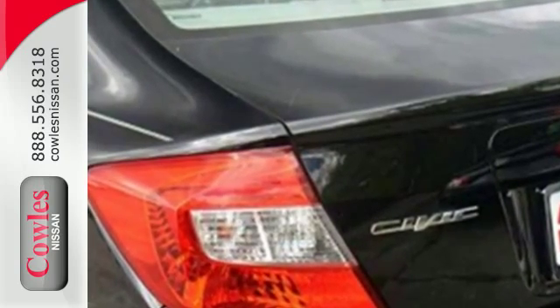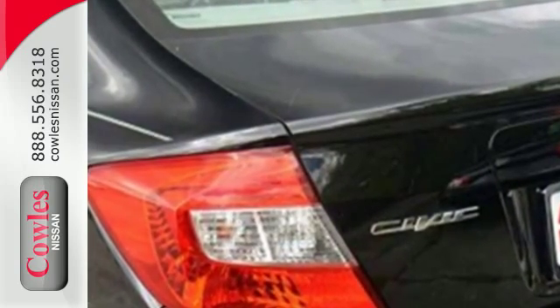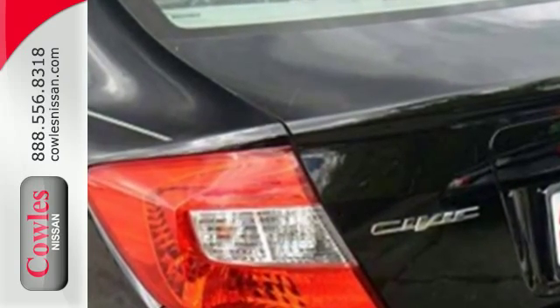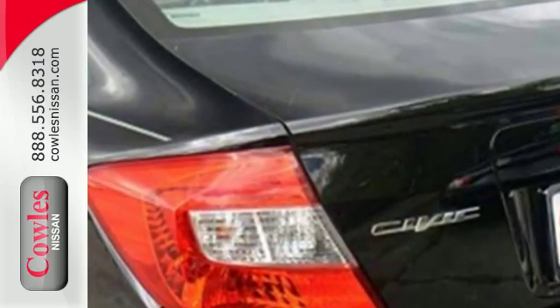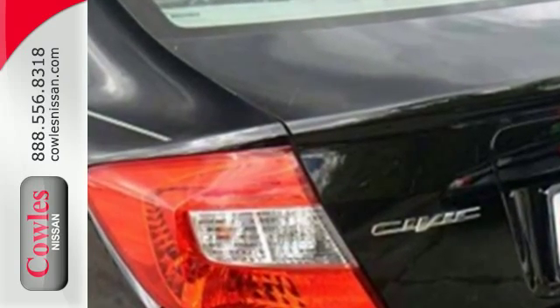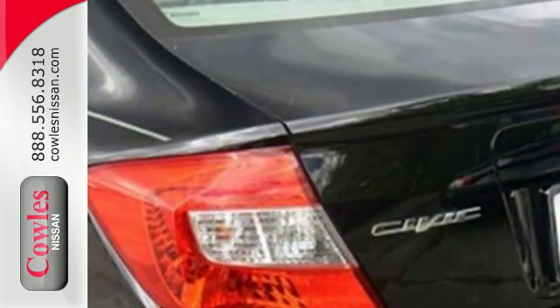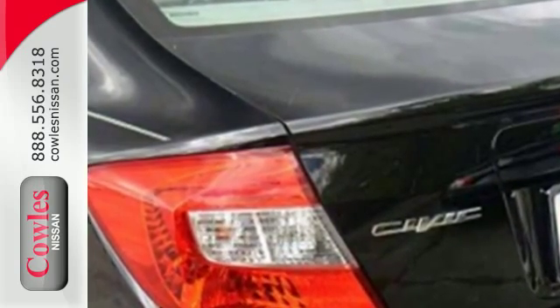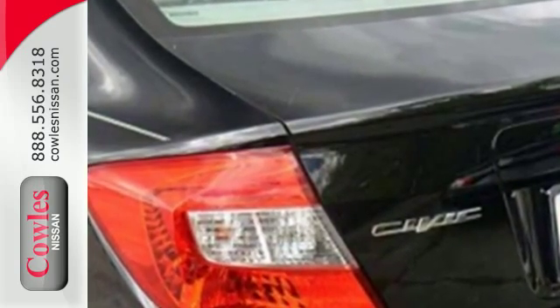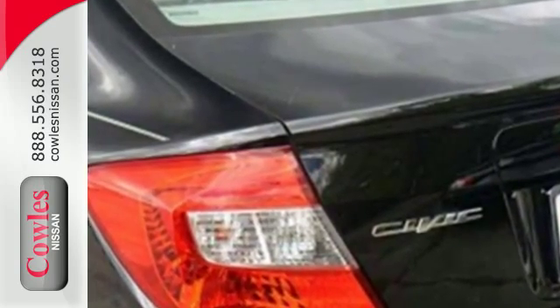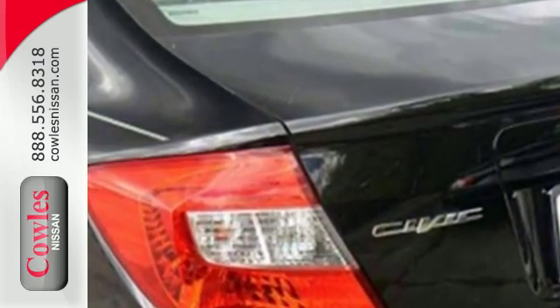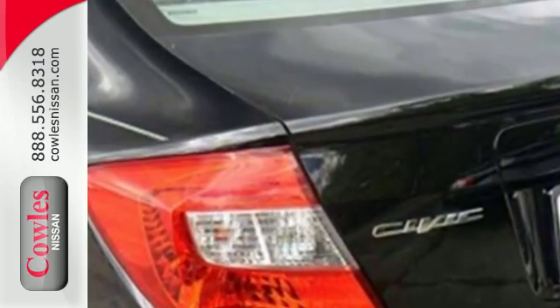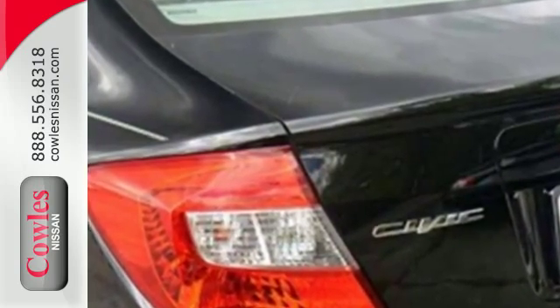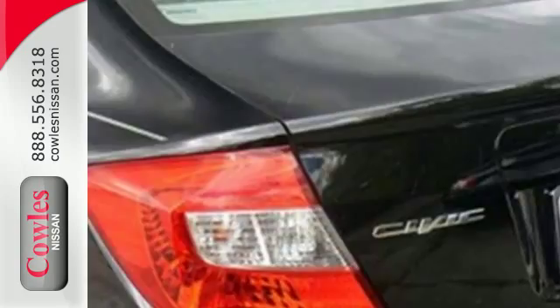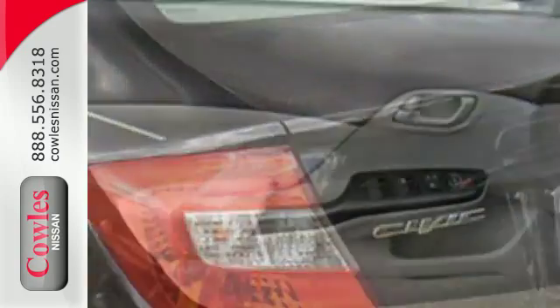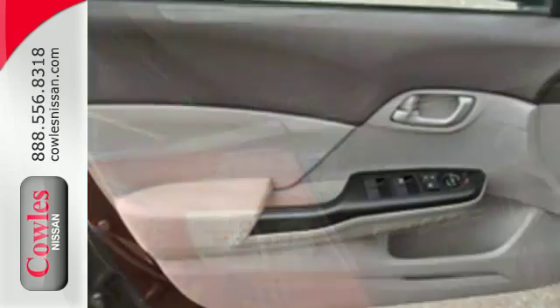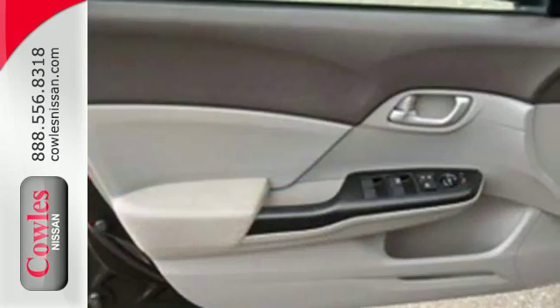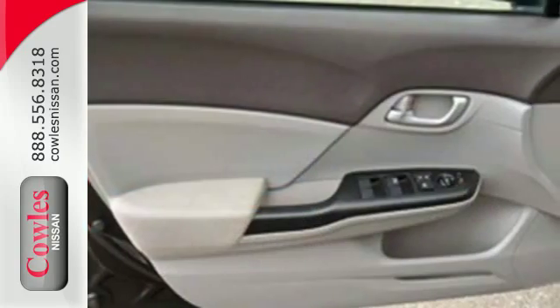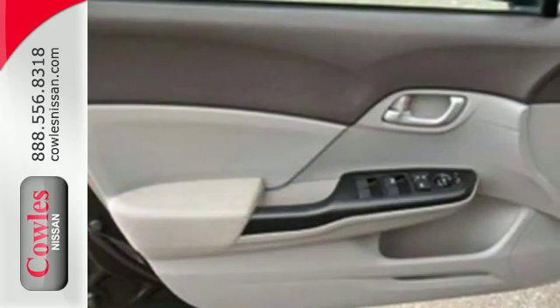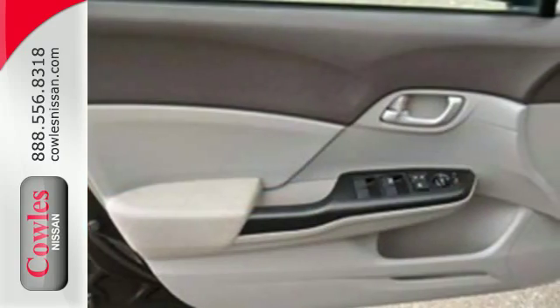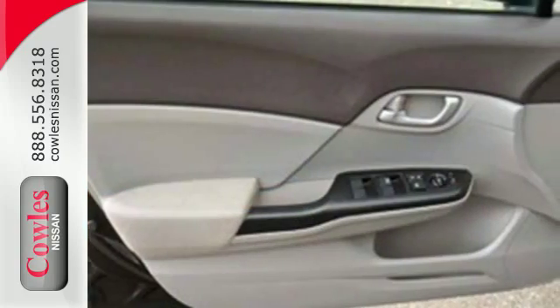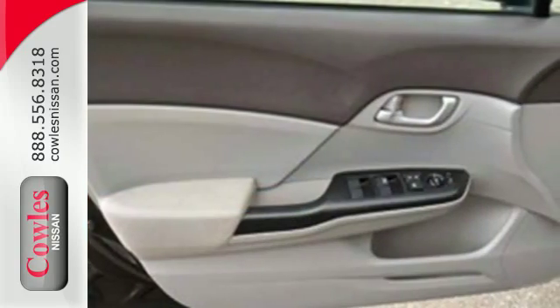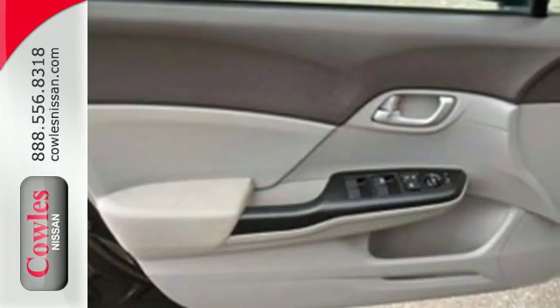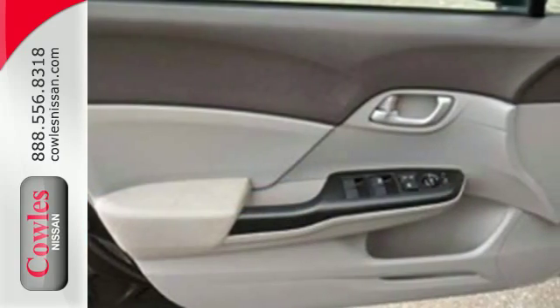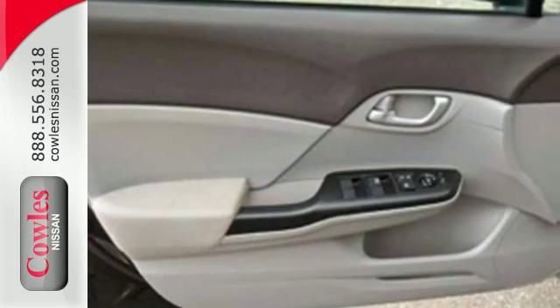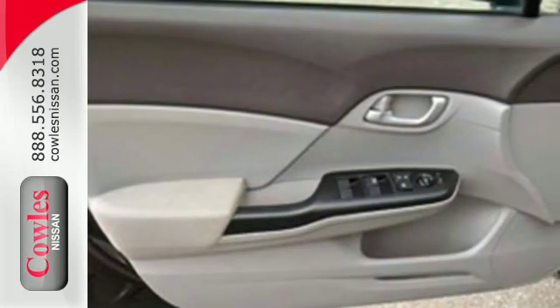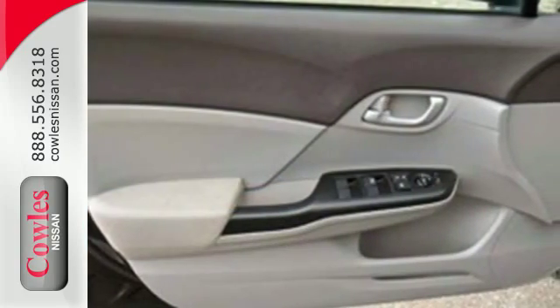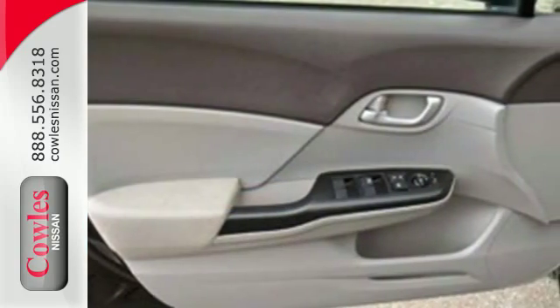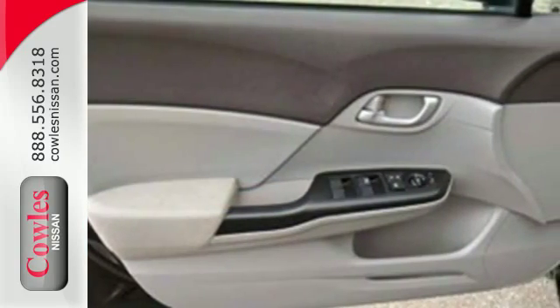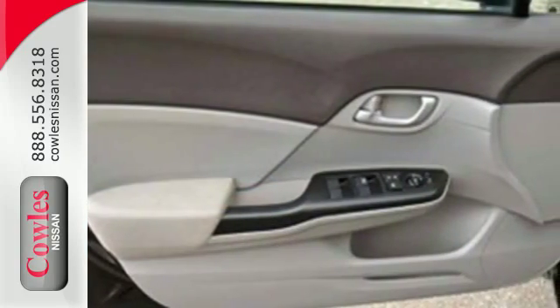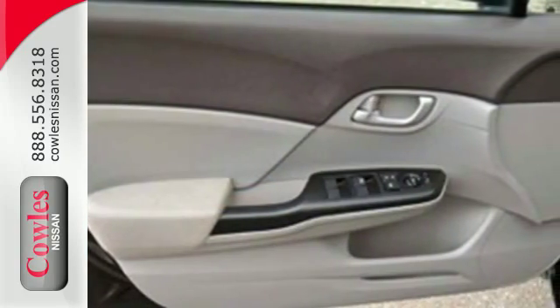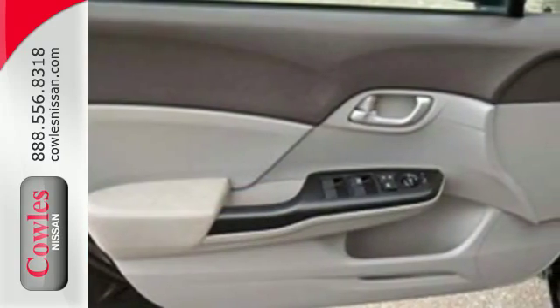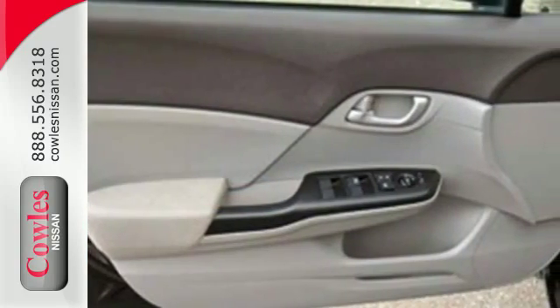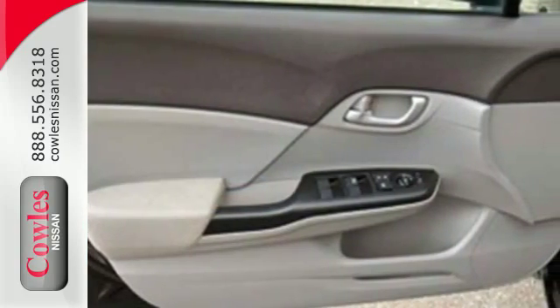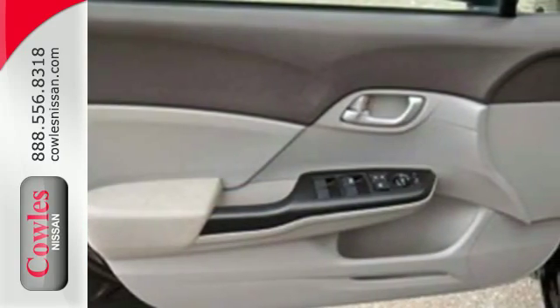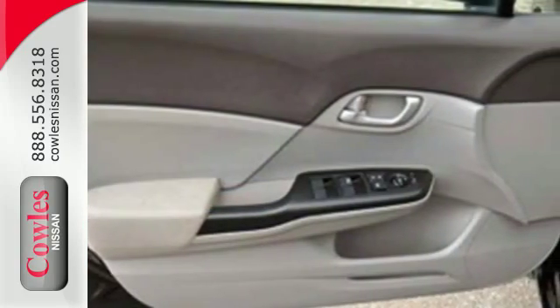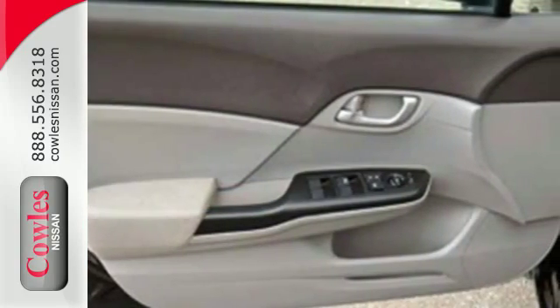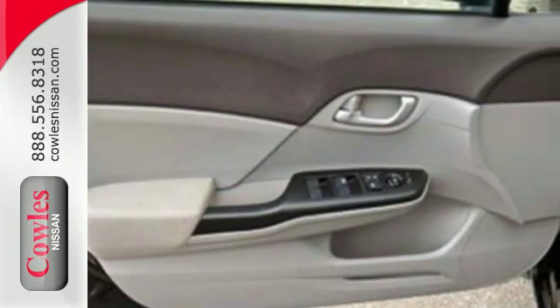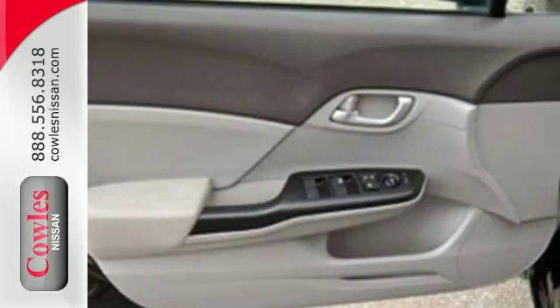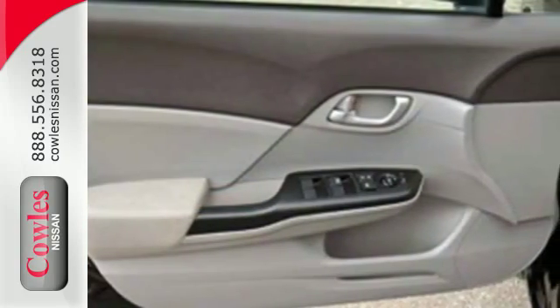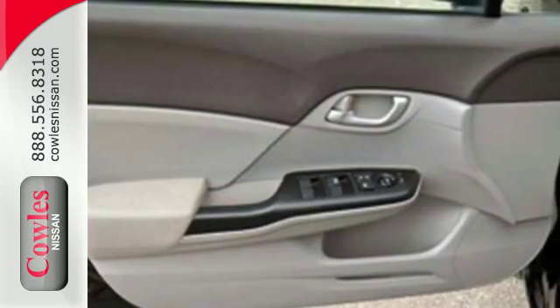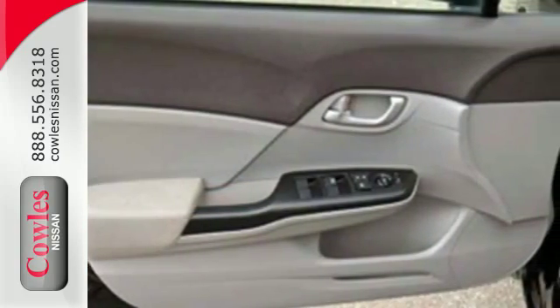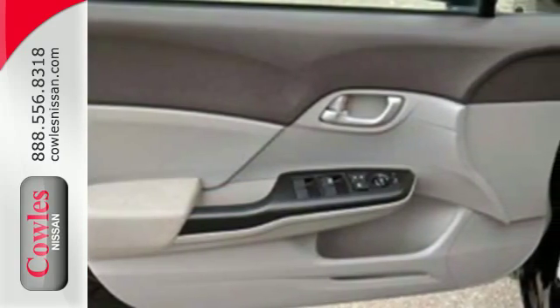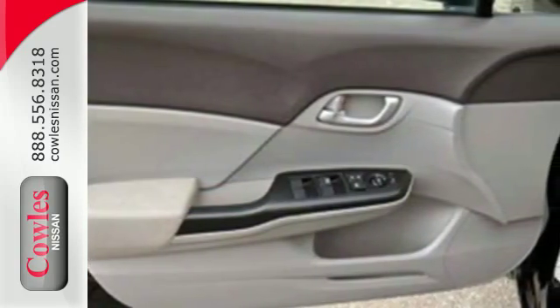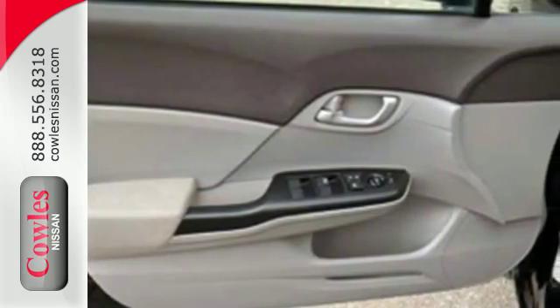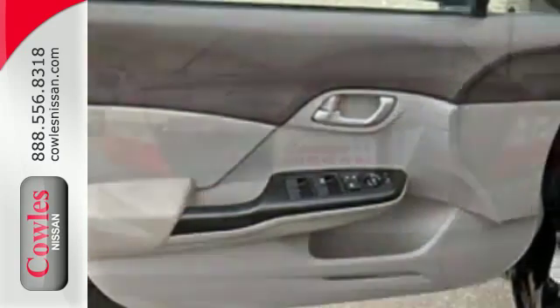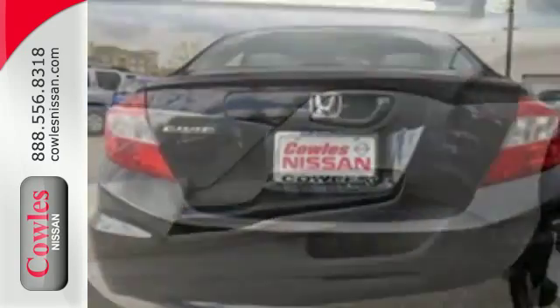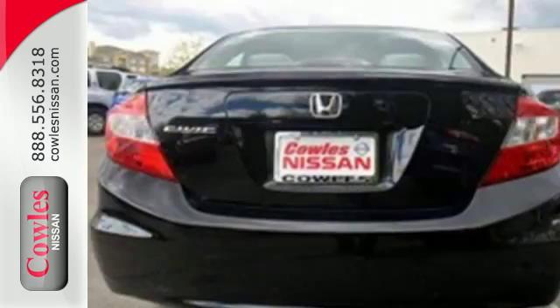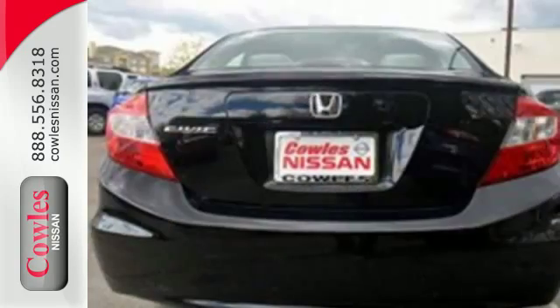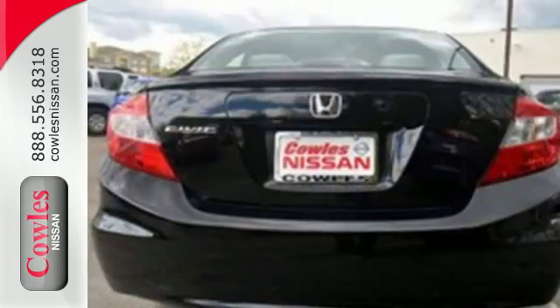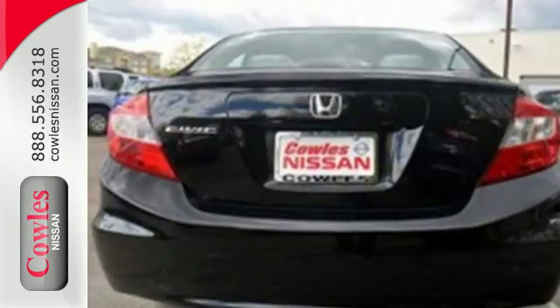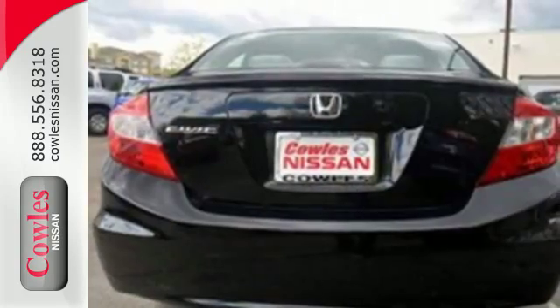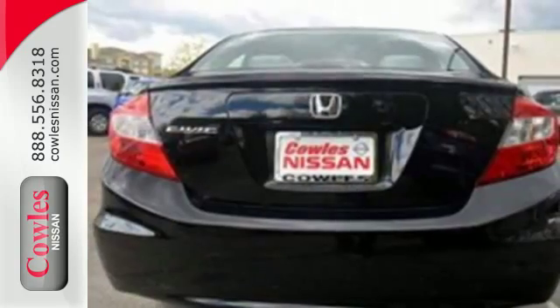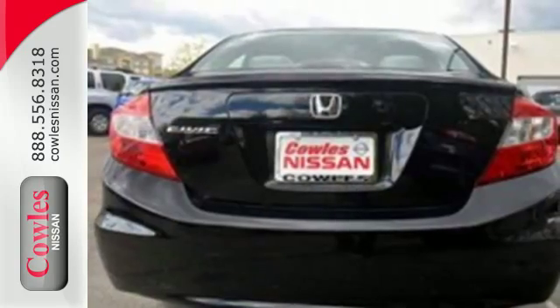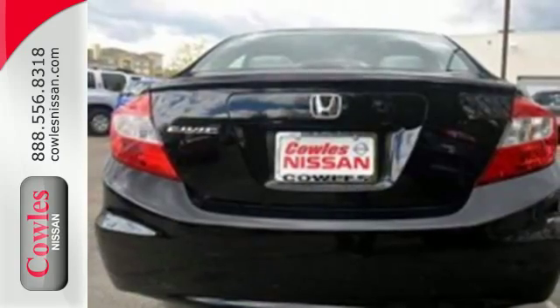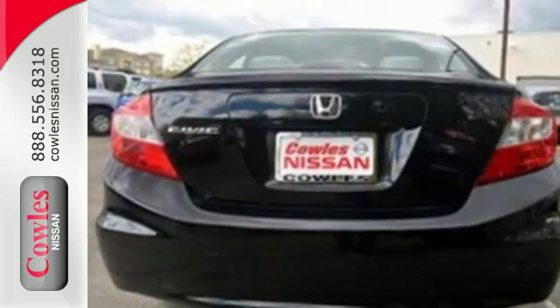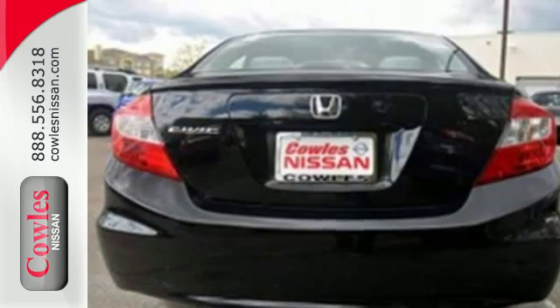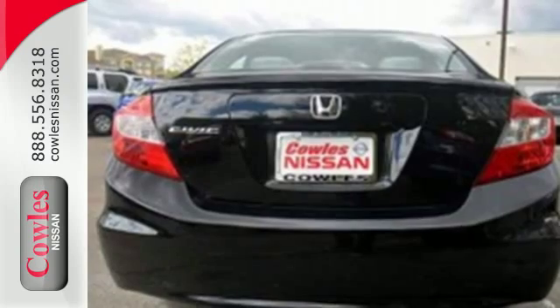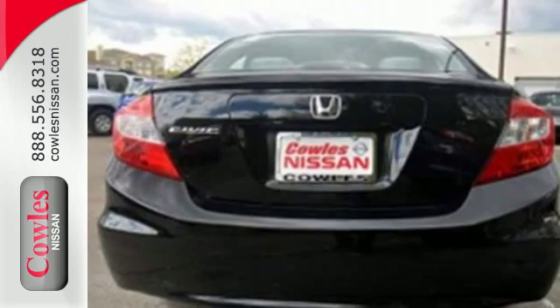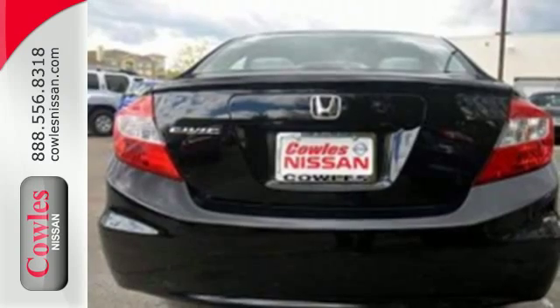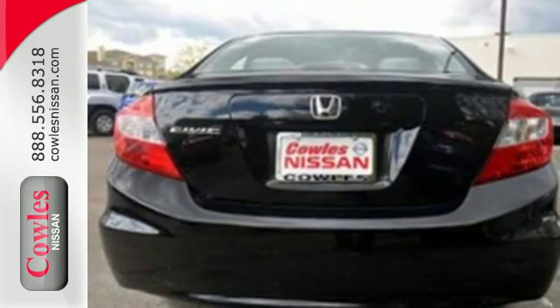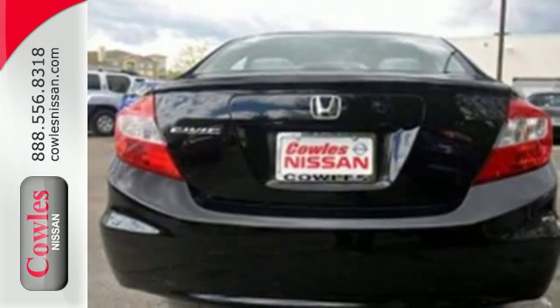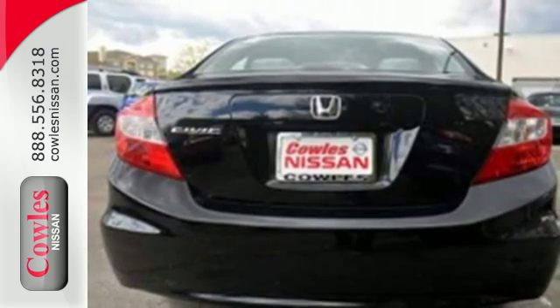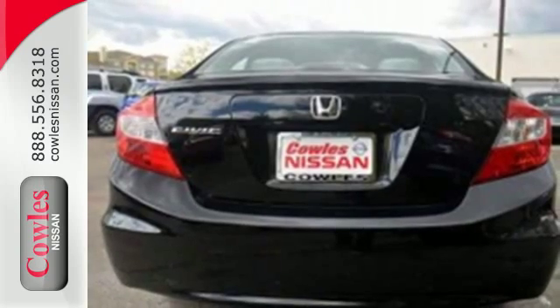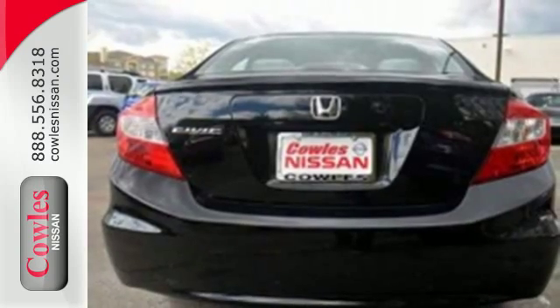Standard features include a four-wheel independent suspension, anti-lock brakes for your safety, and keyless entry for your convenience.